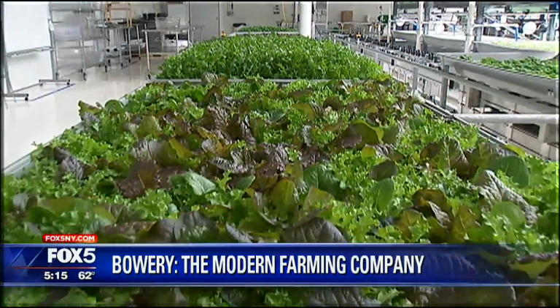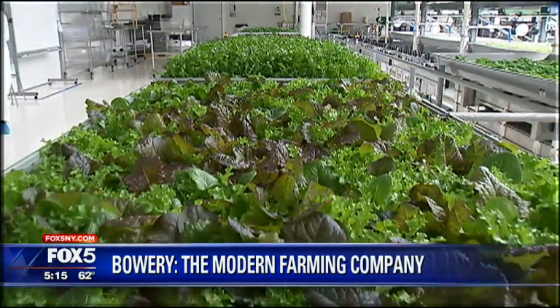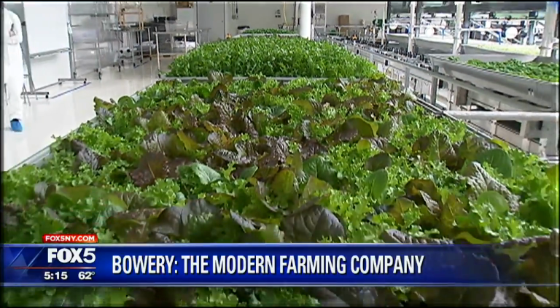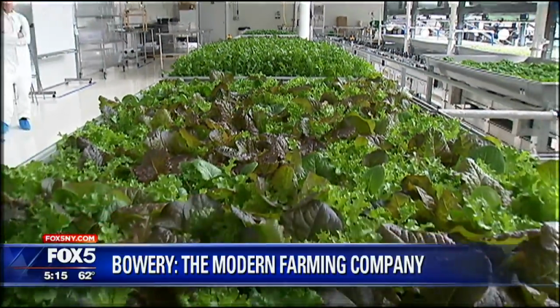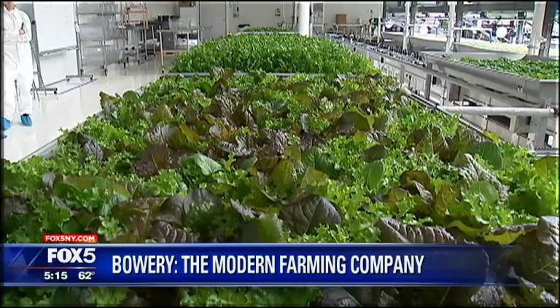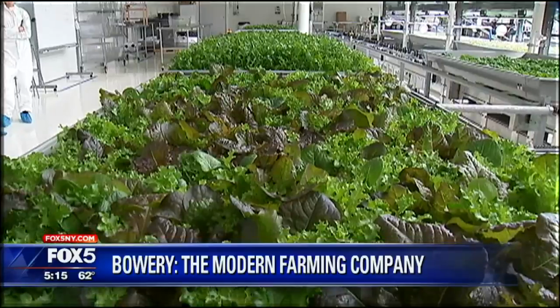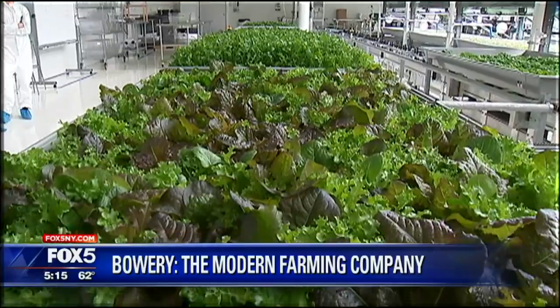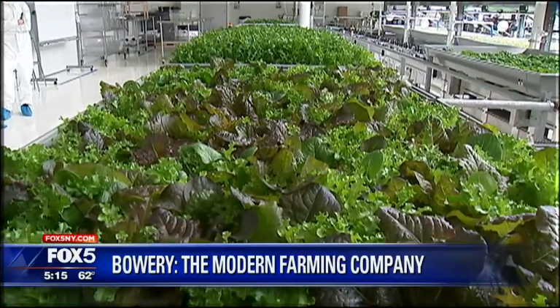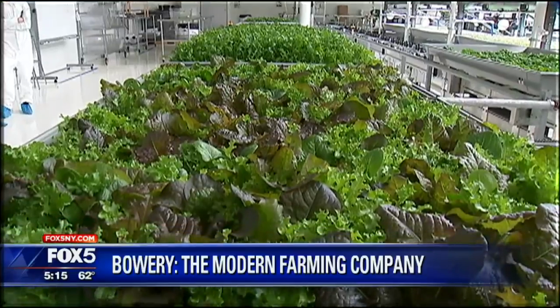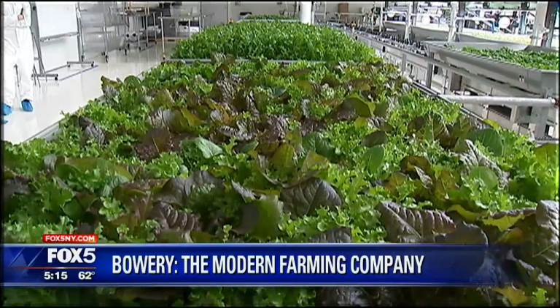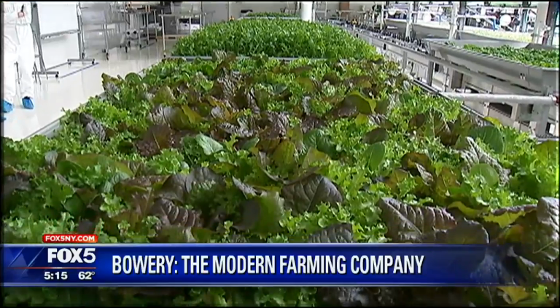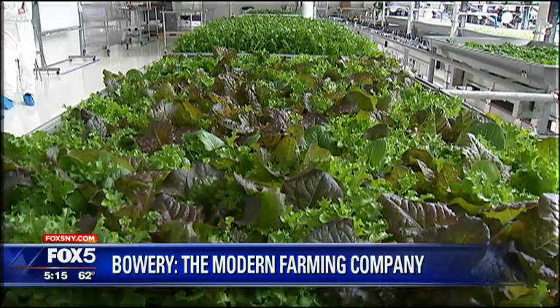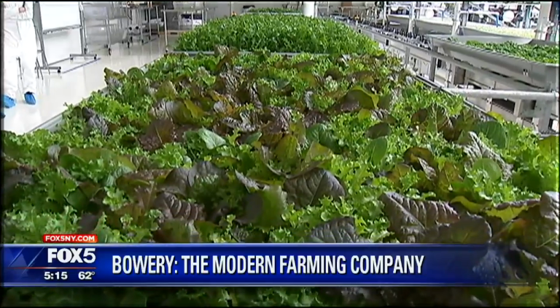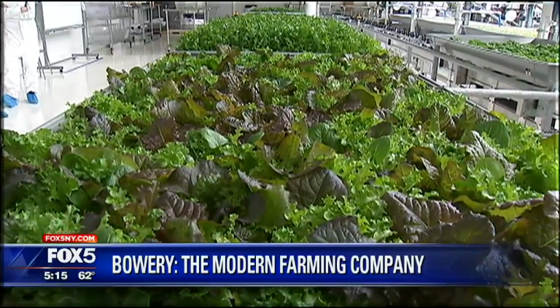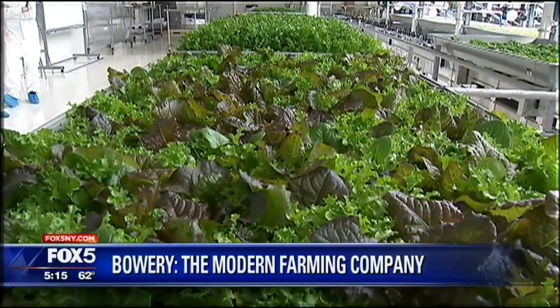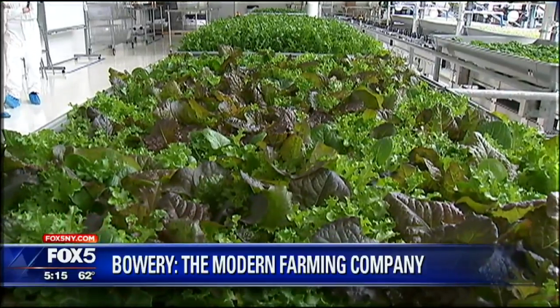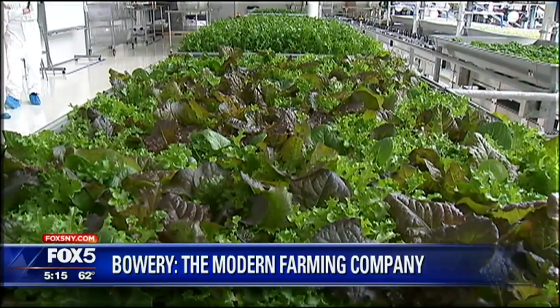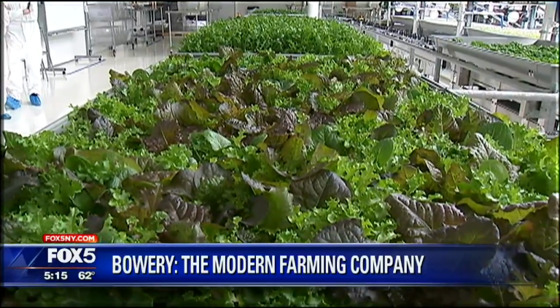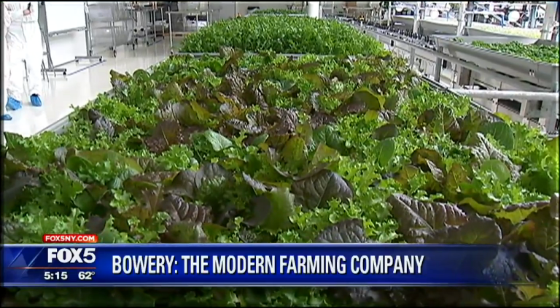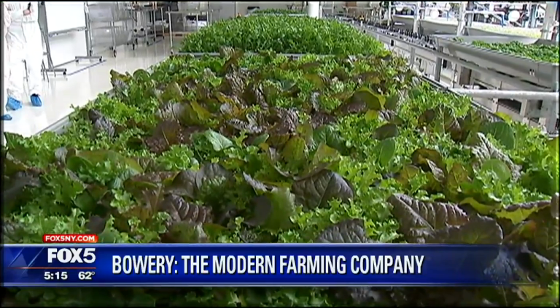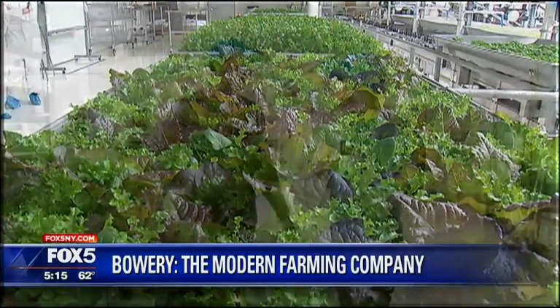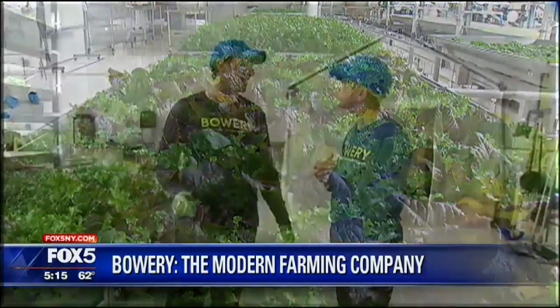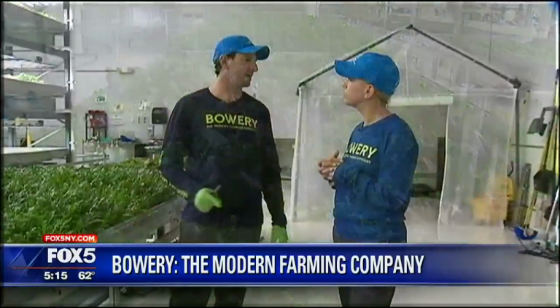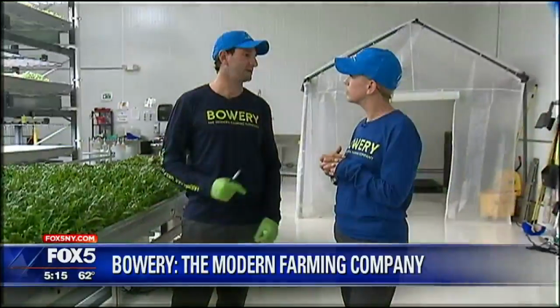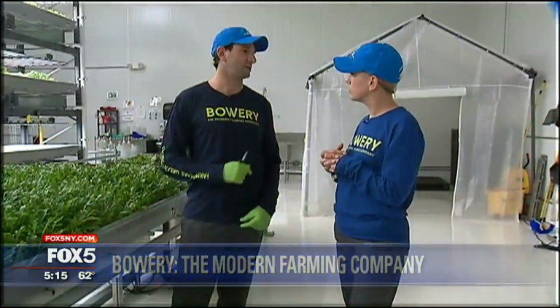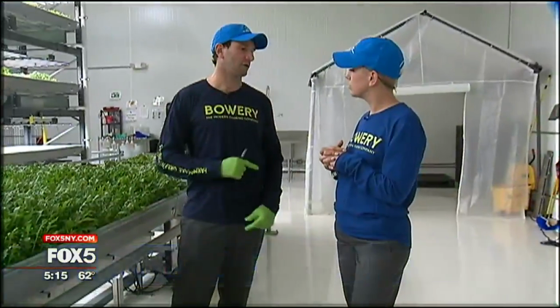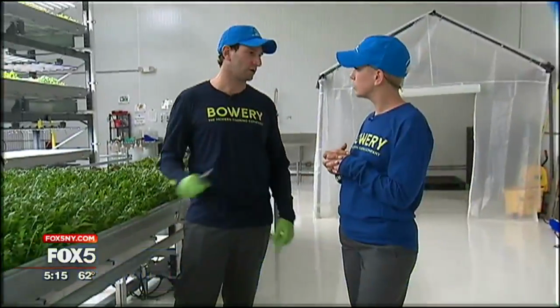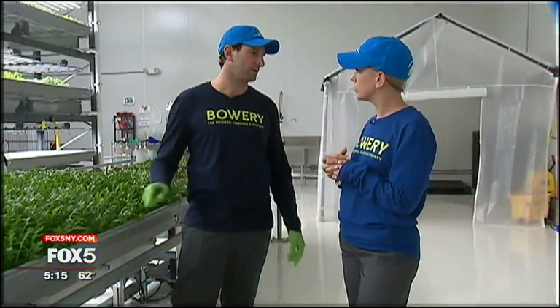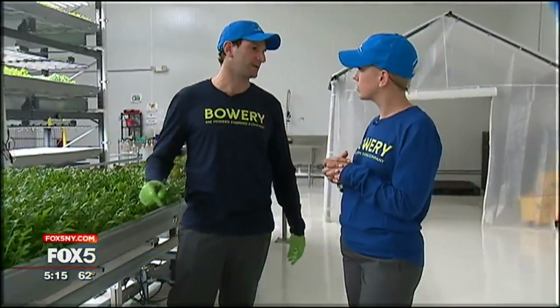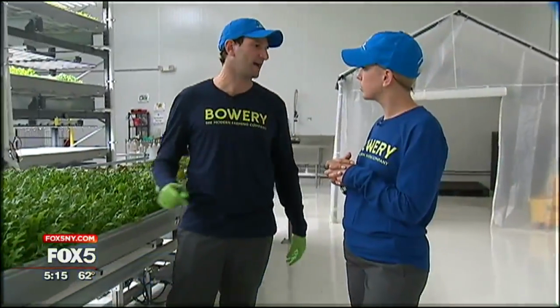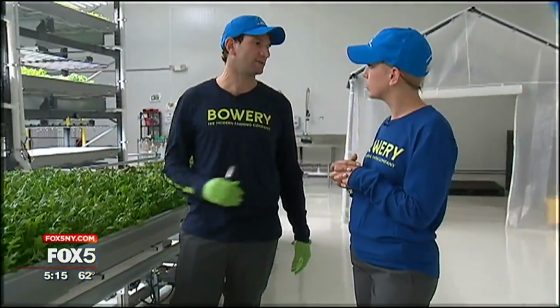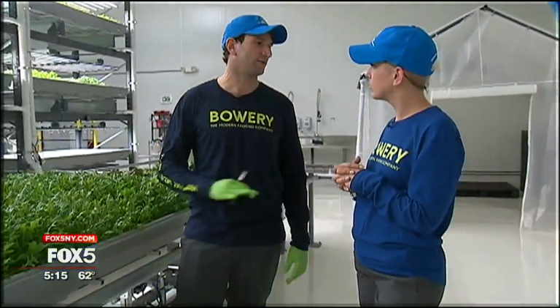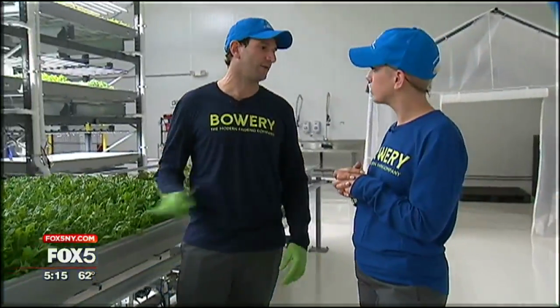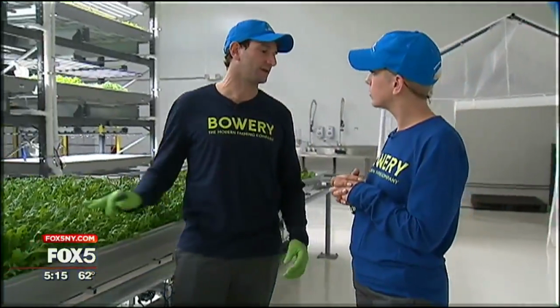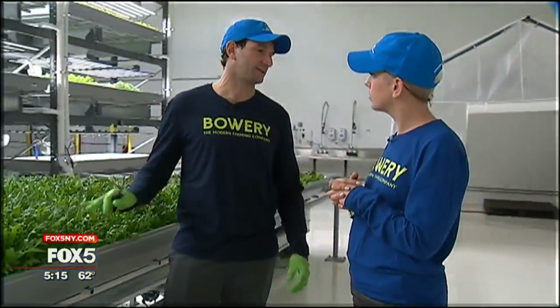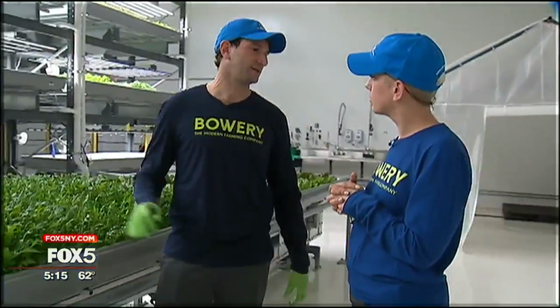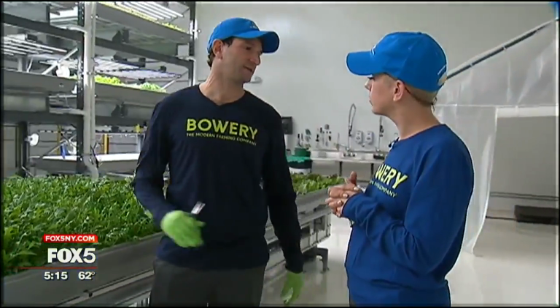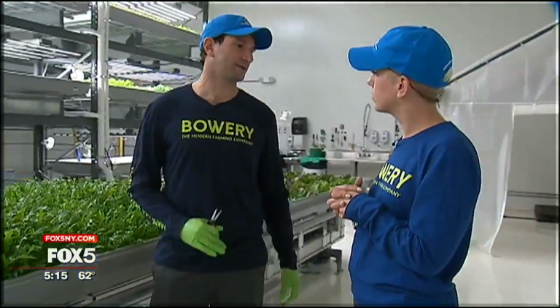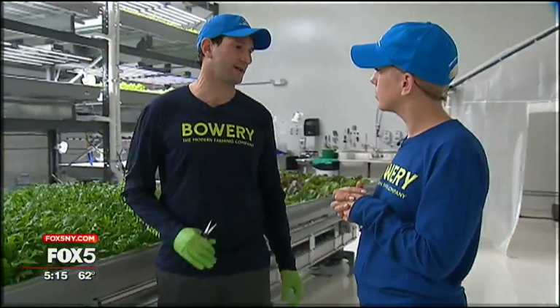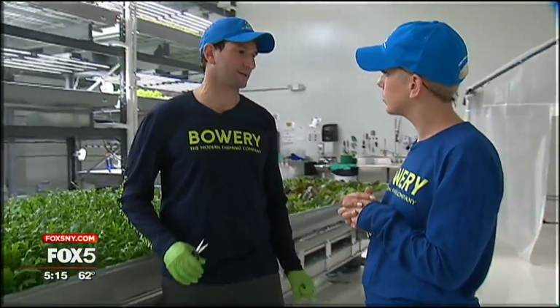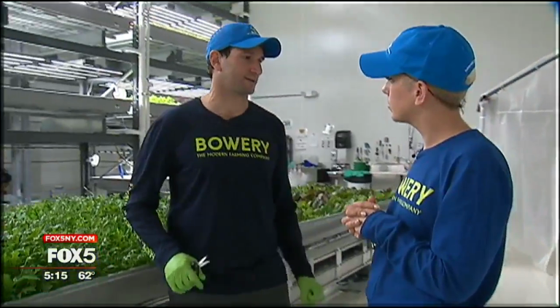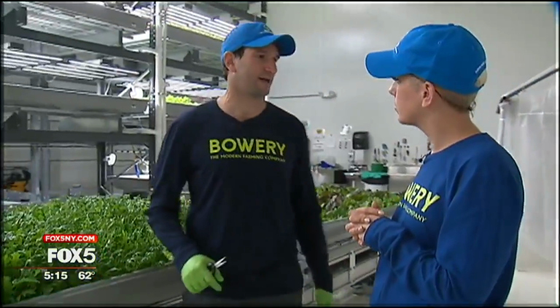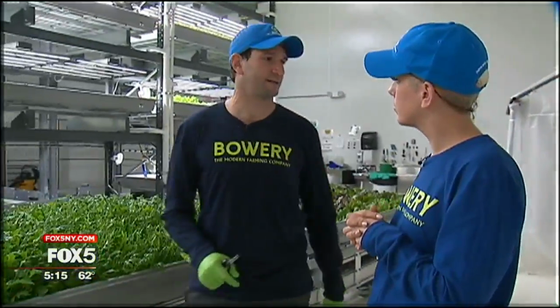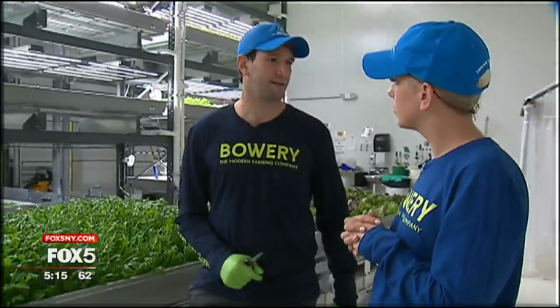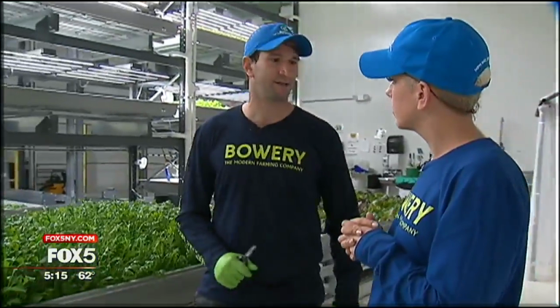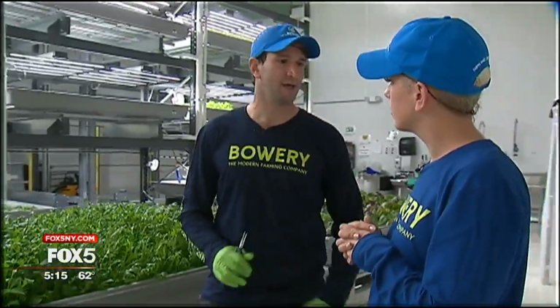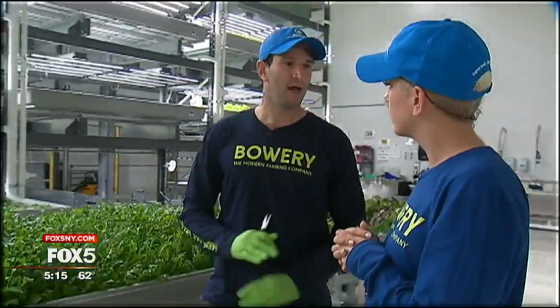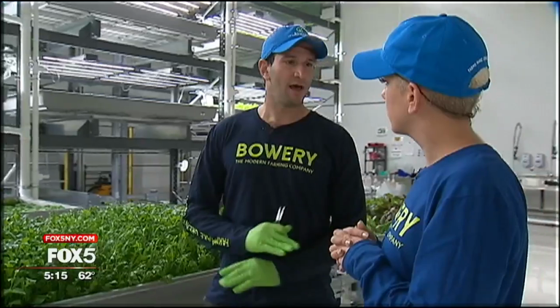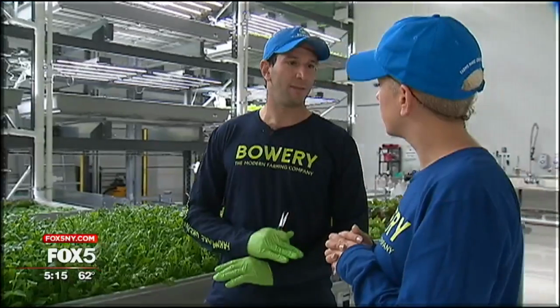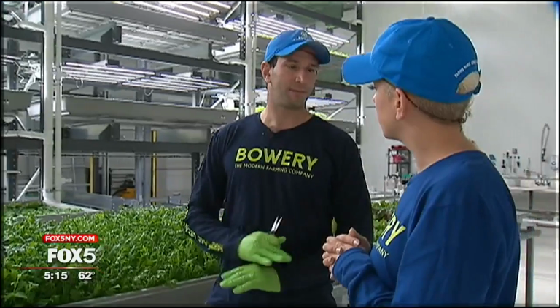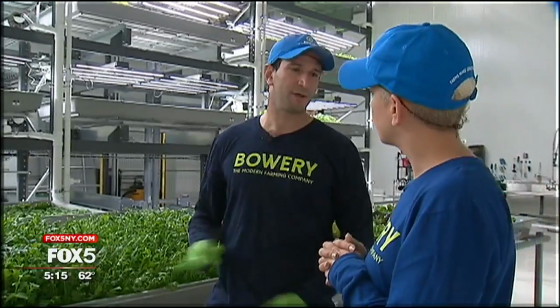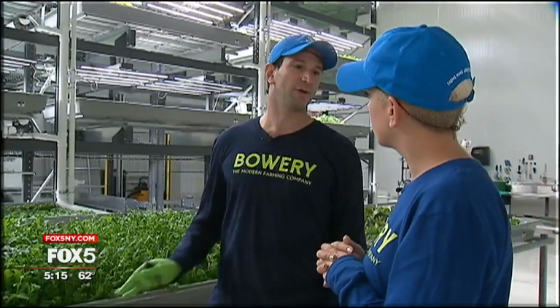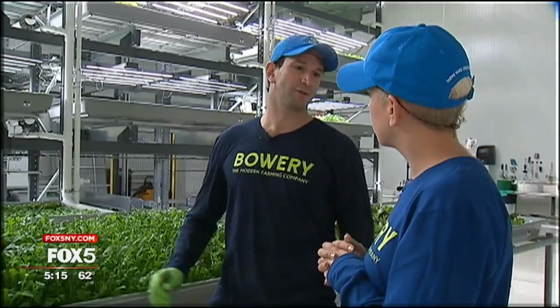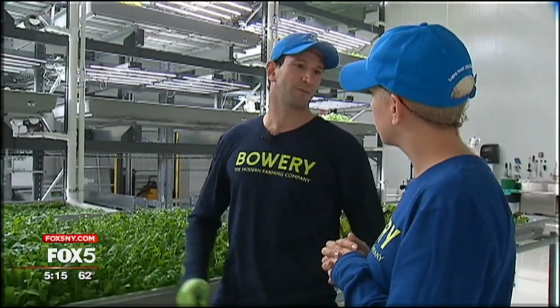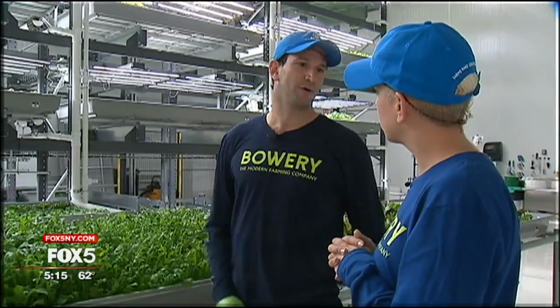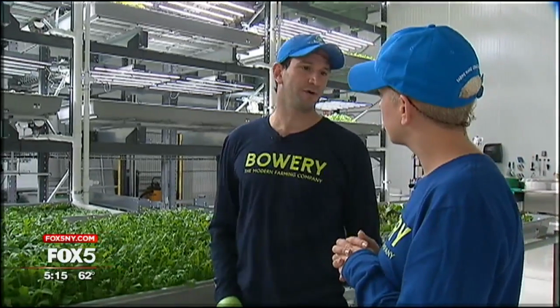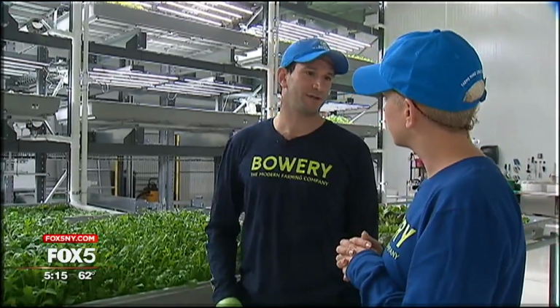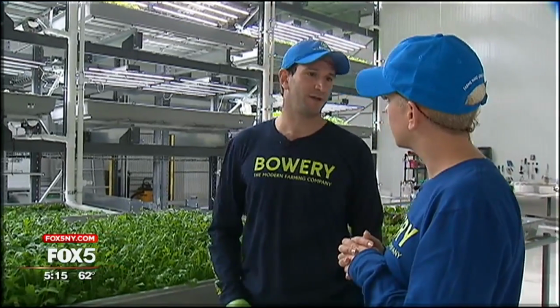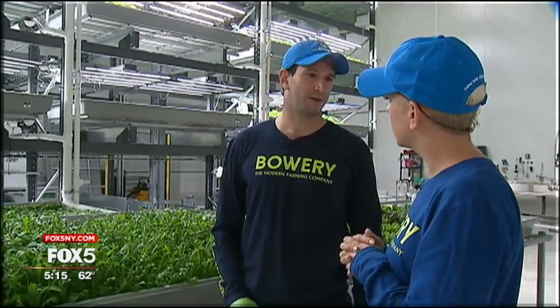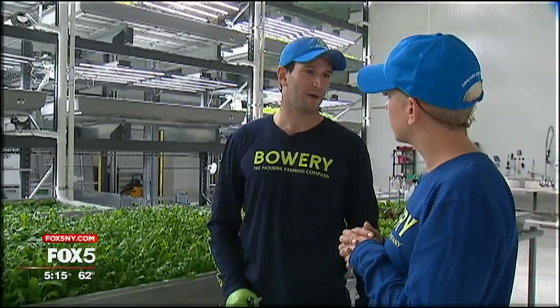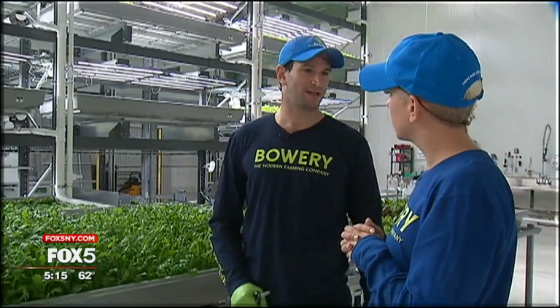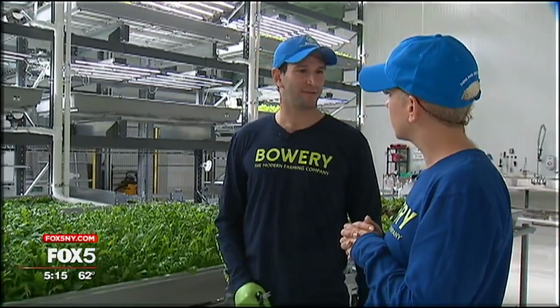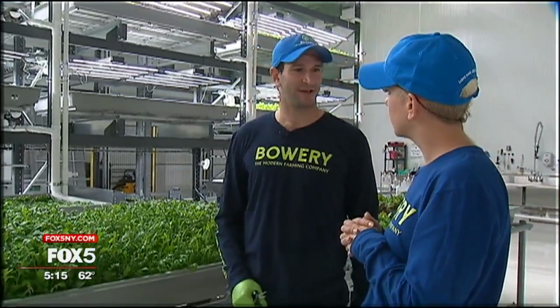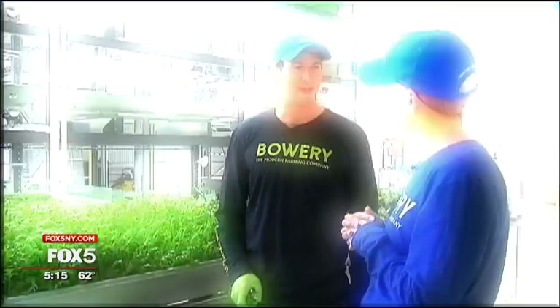Completely chemical-free — no pesticides, no herbicides, no fungicides, no insecticides. It is the purest produce that you could possibly get.